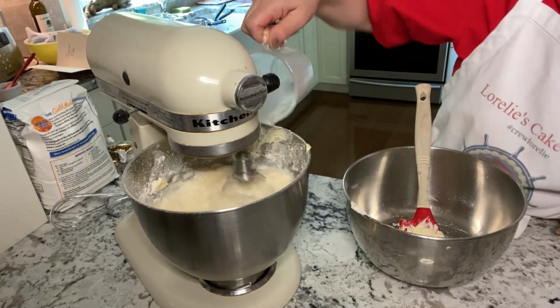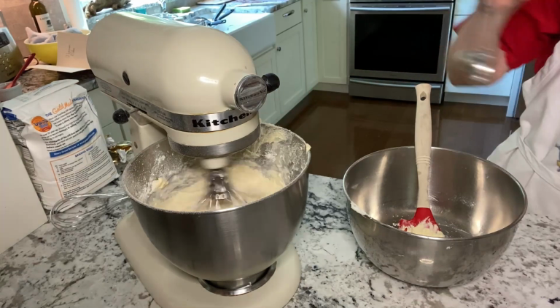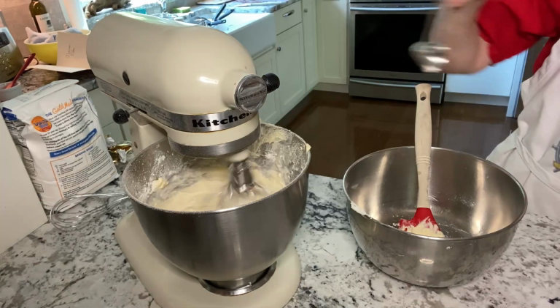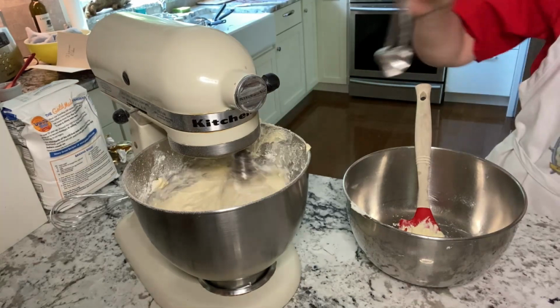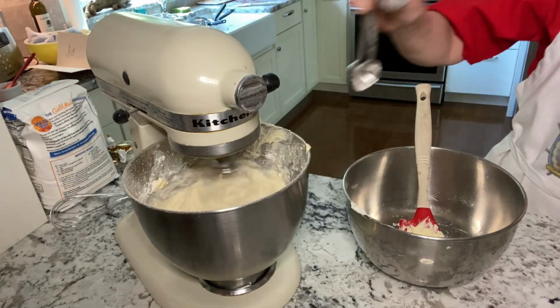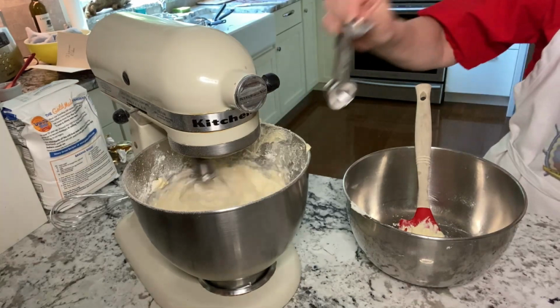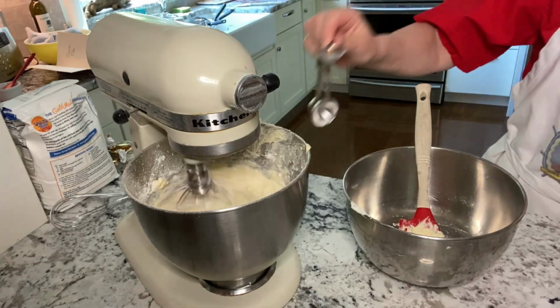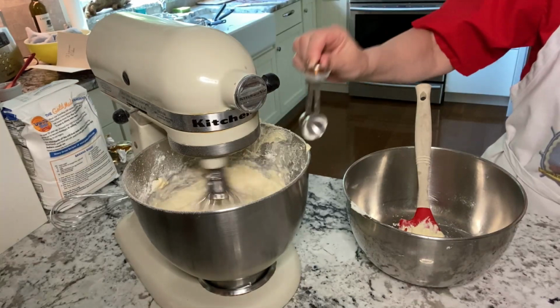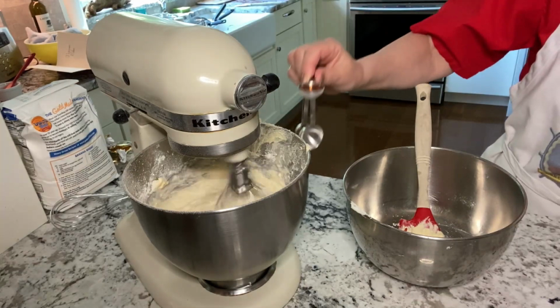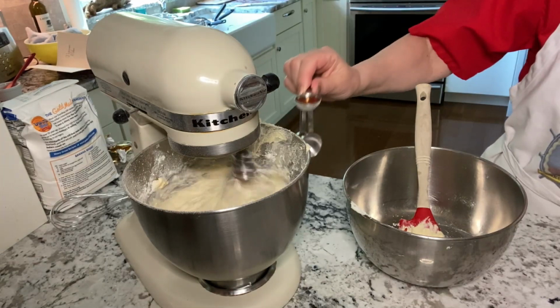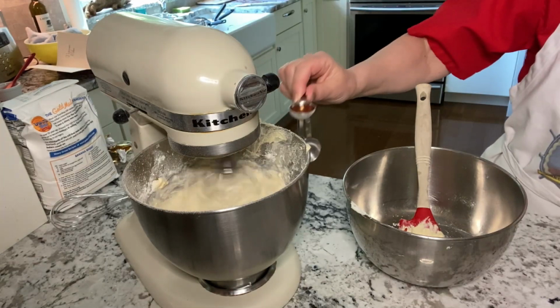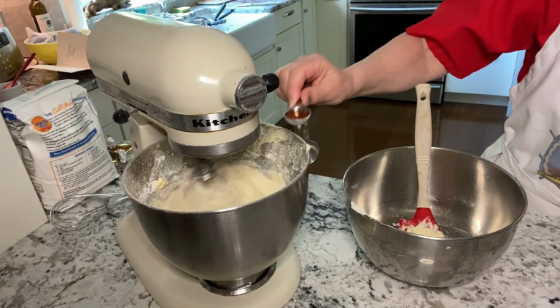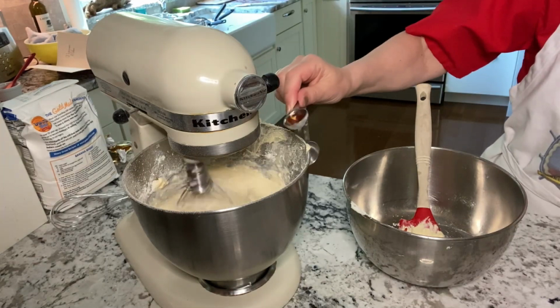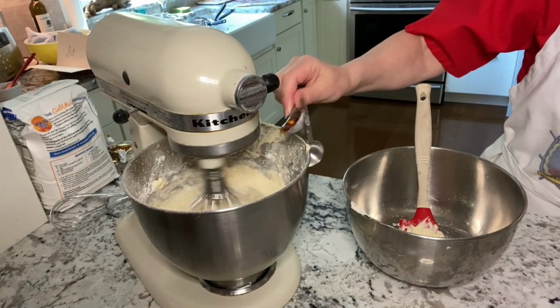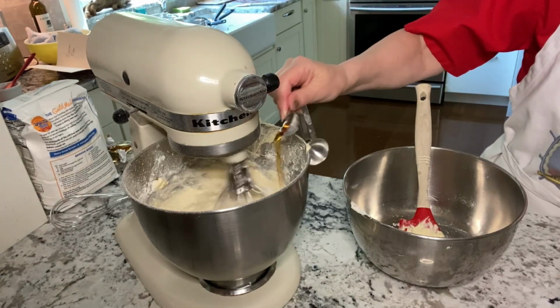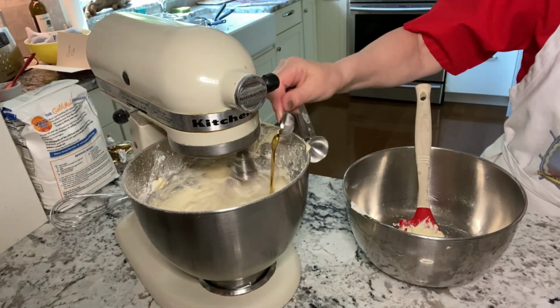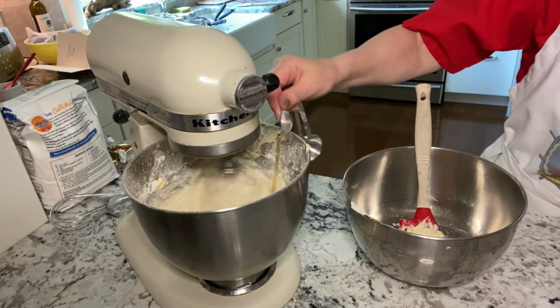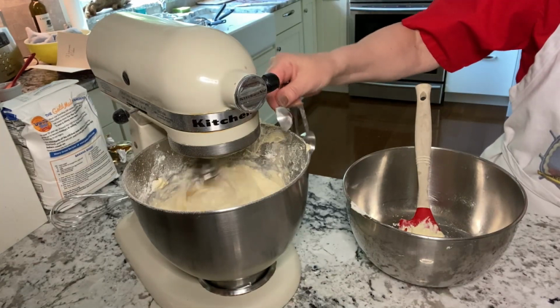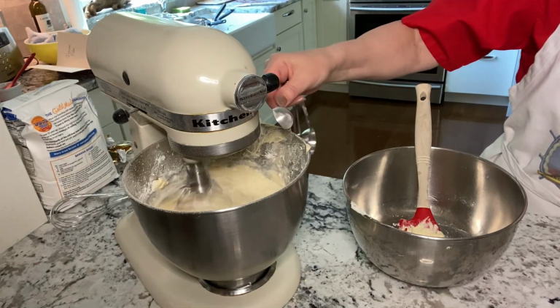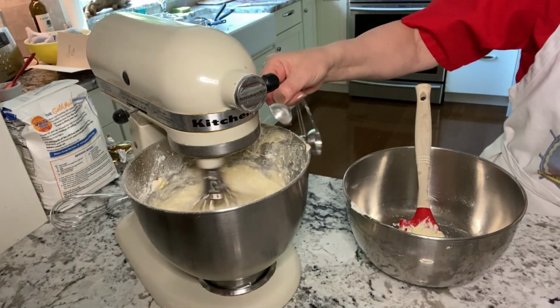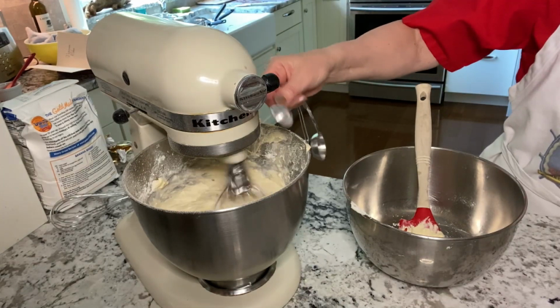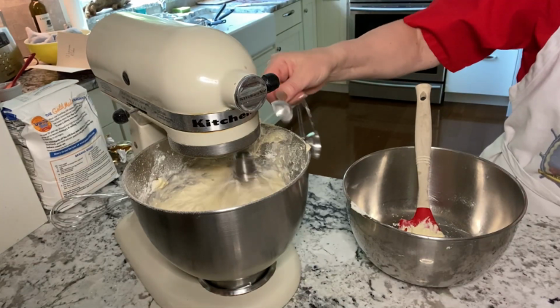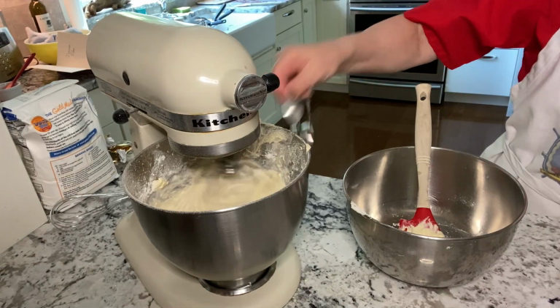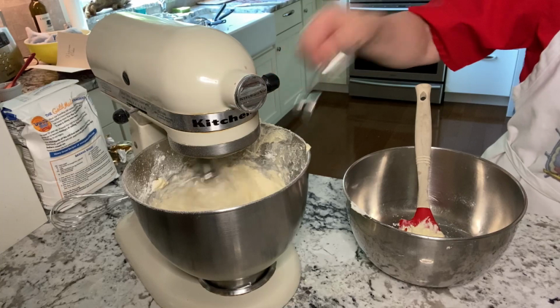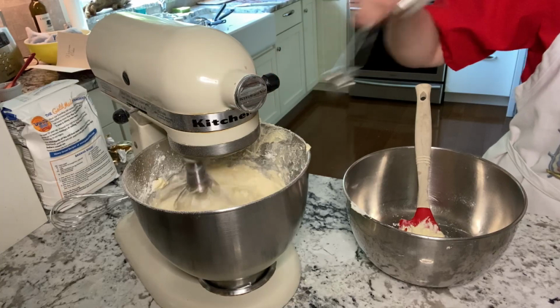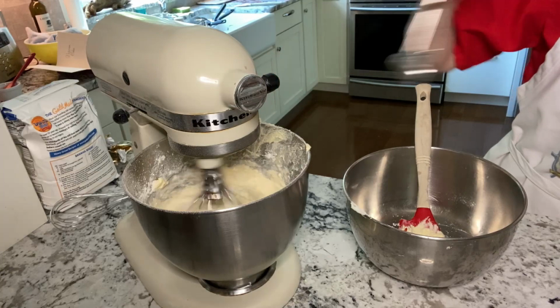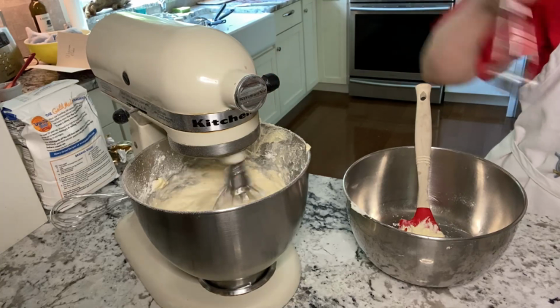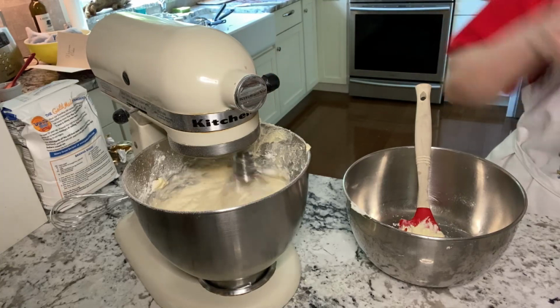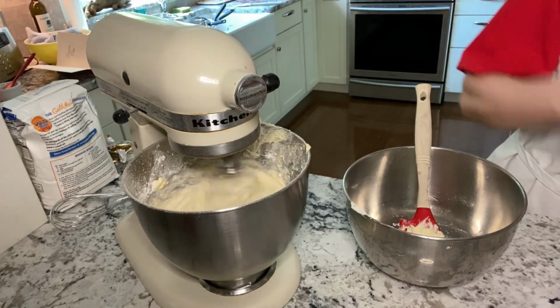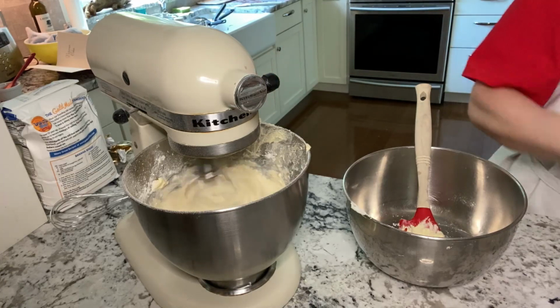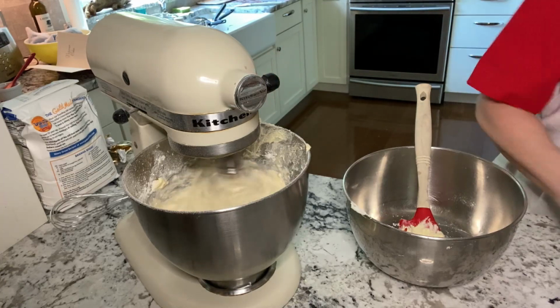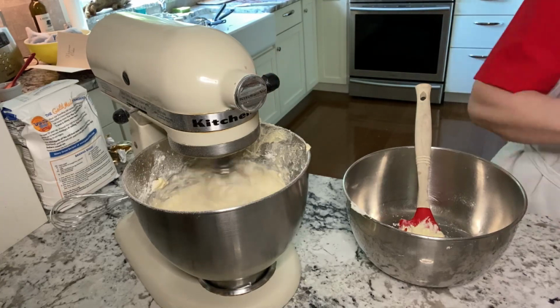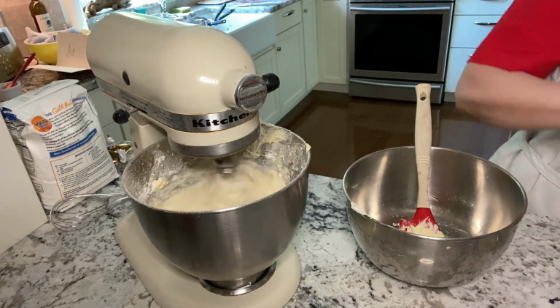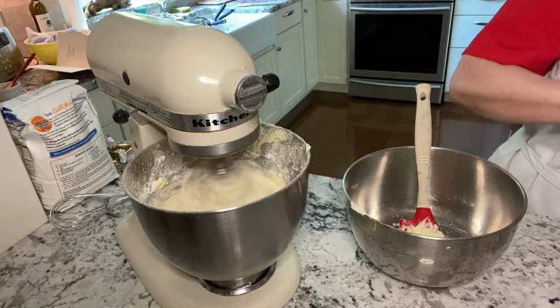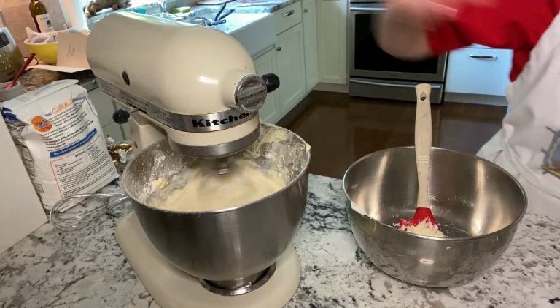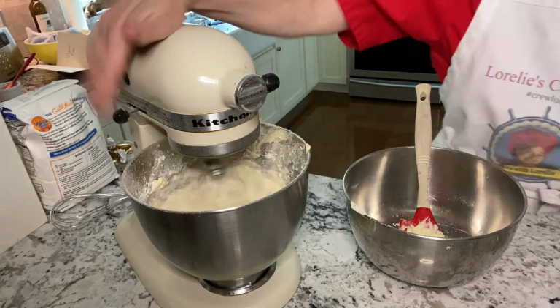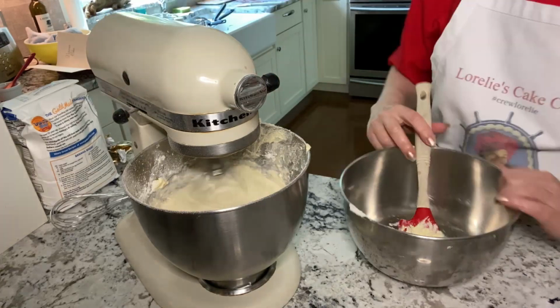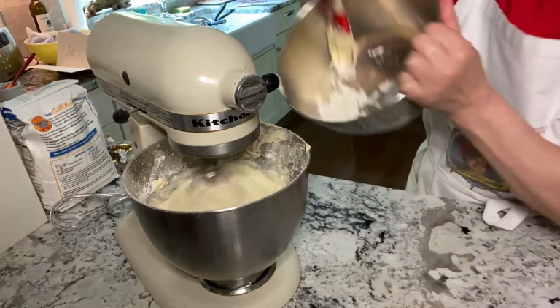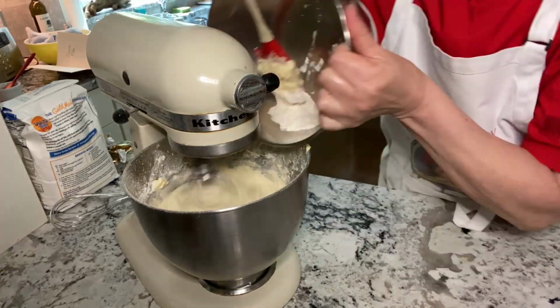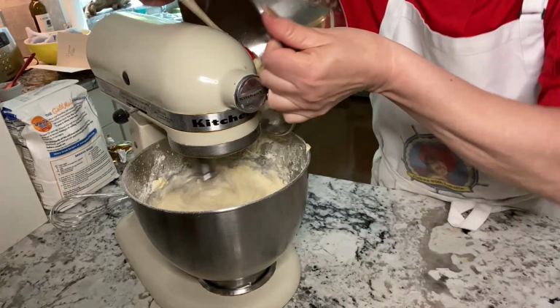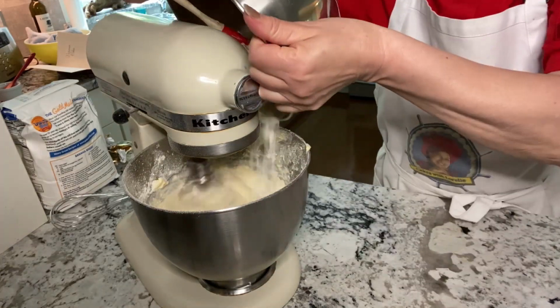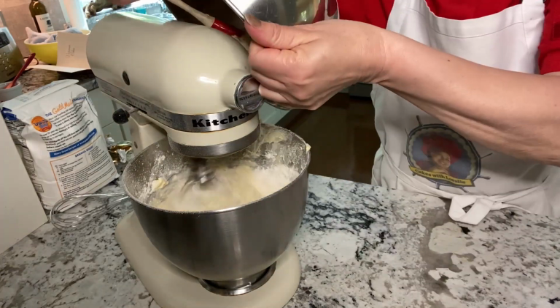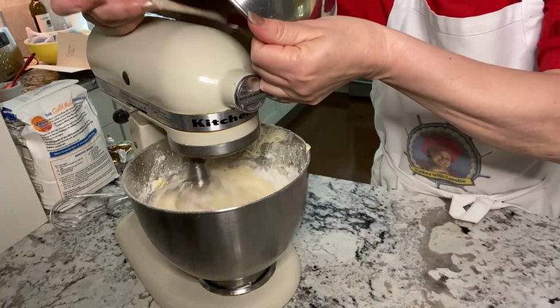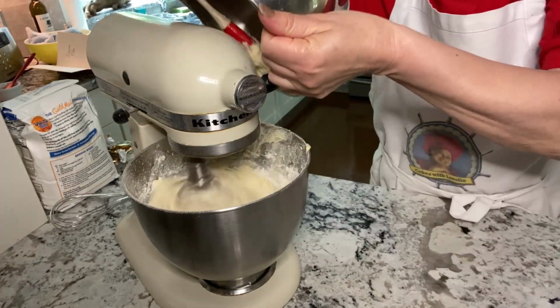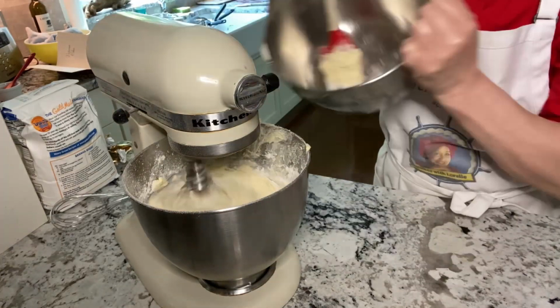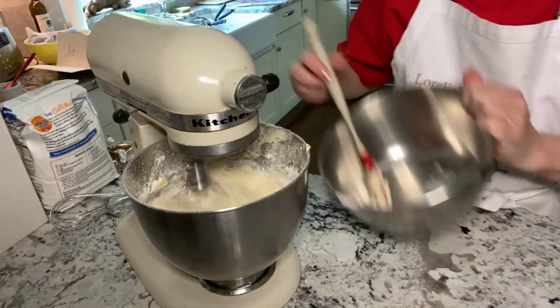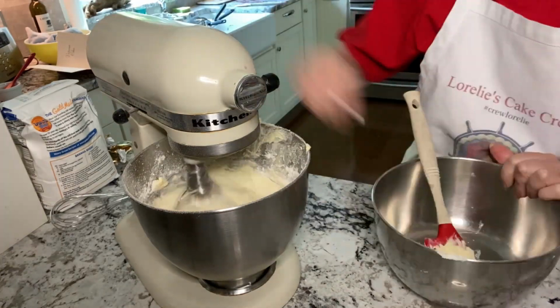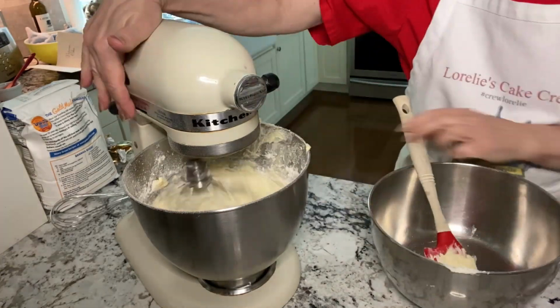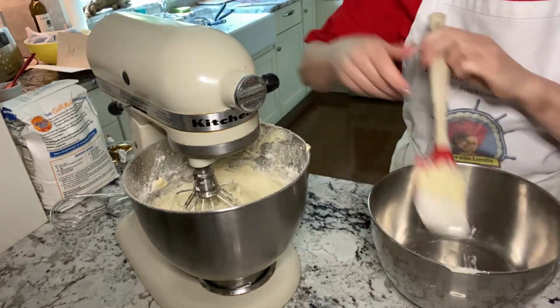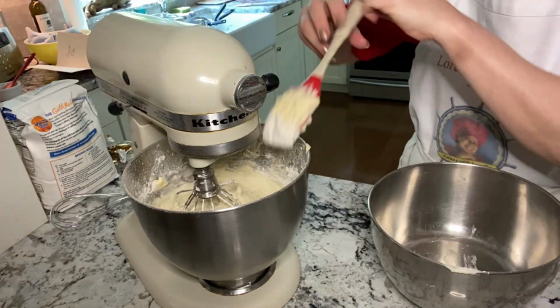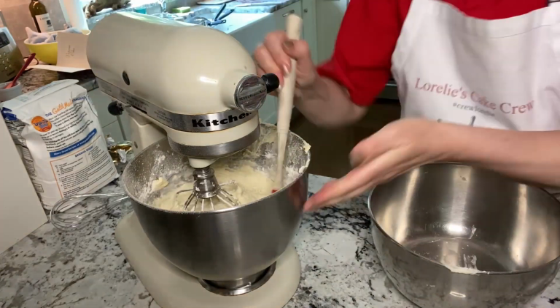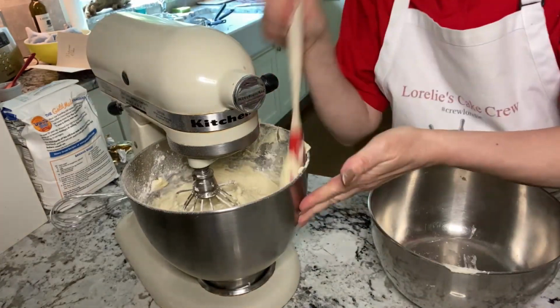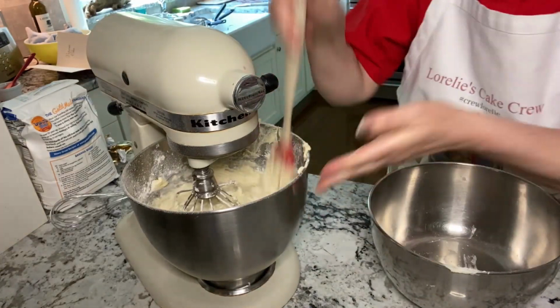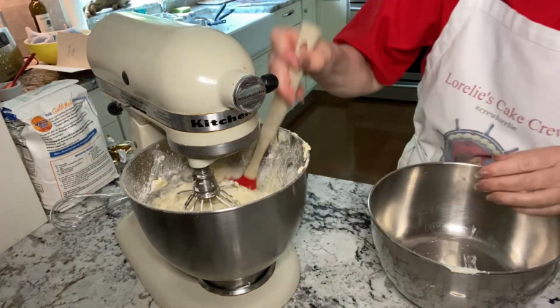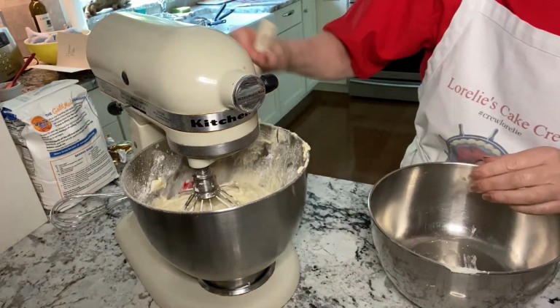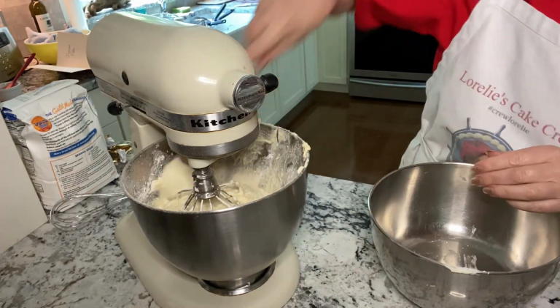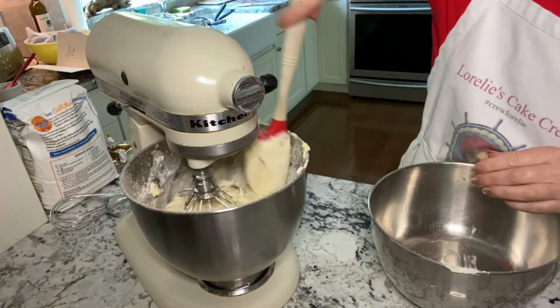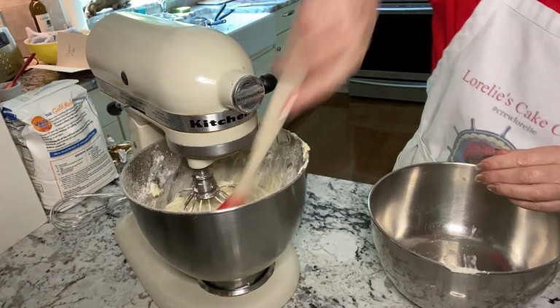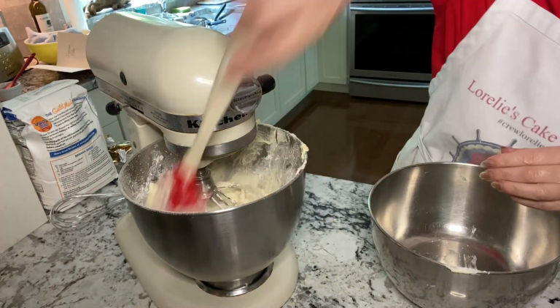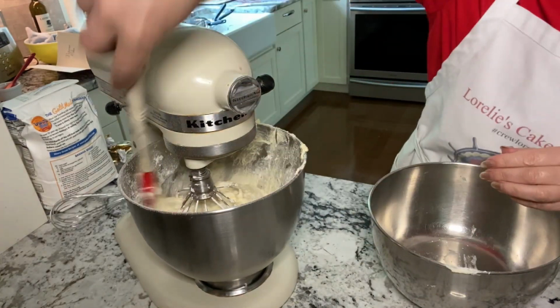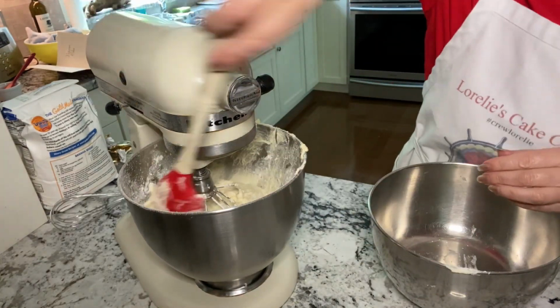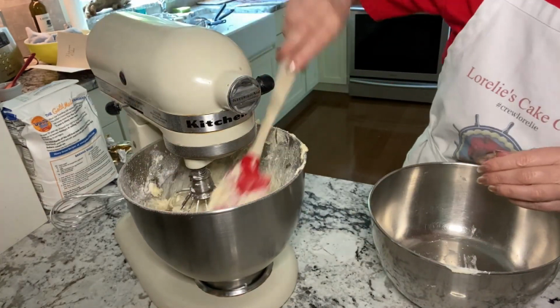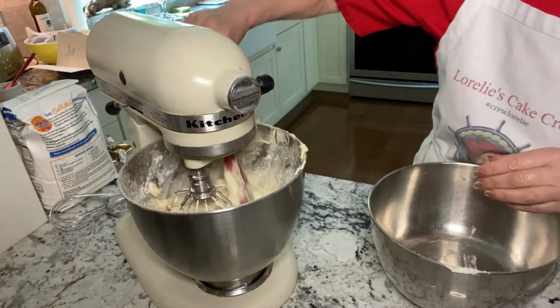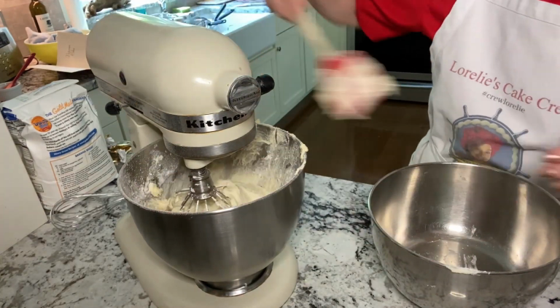Add one teaspoon of vanilla. Beat on medium-high for about two minutes.